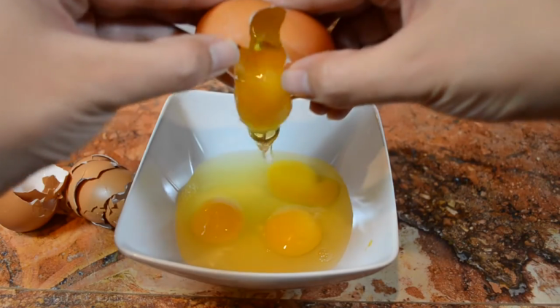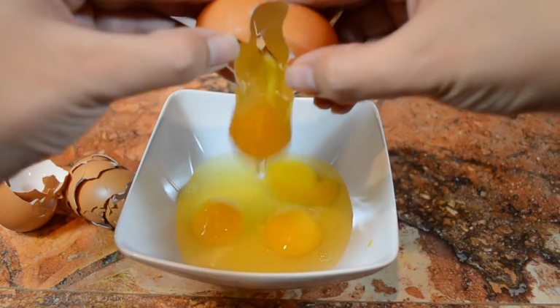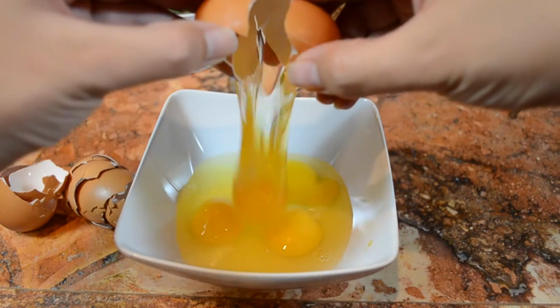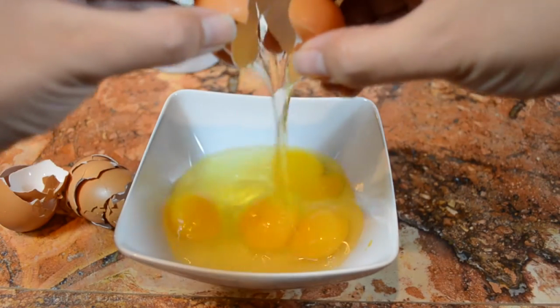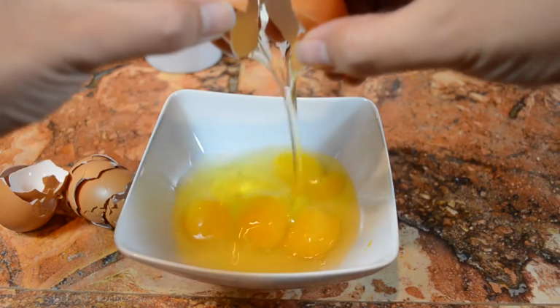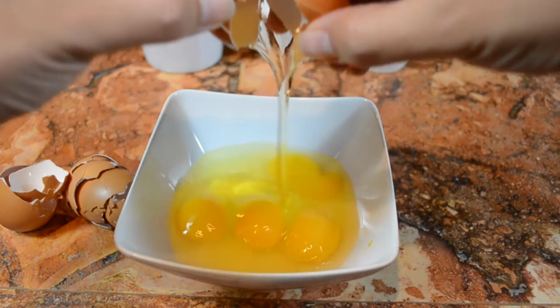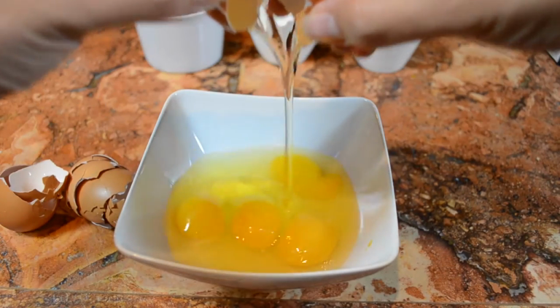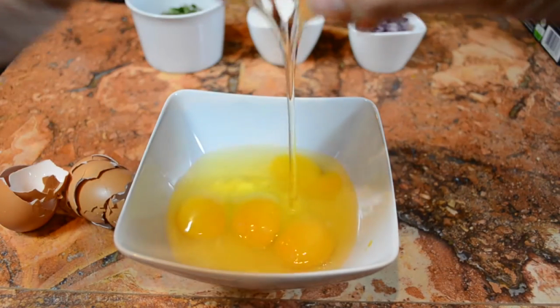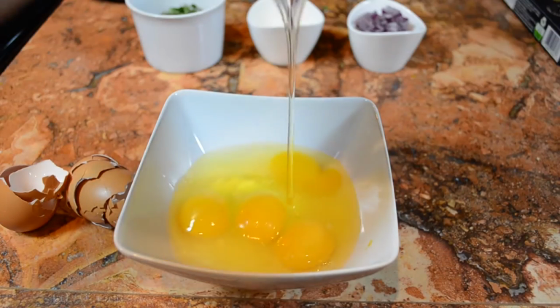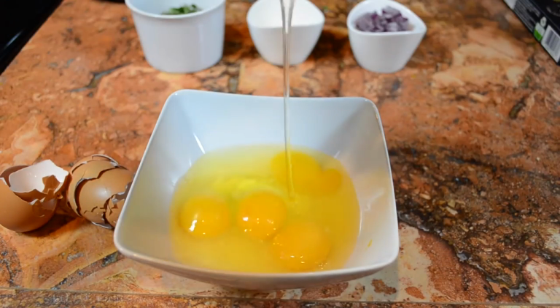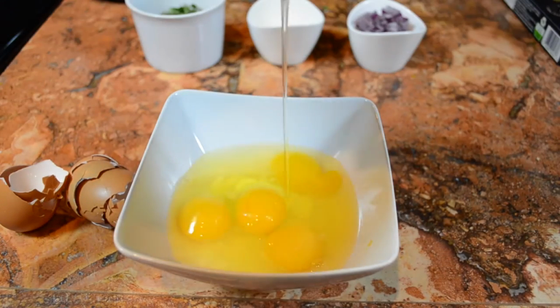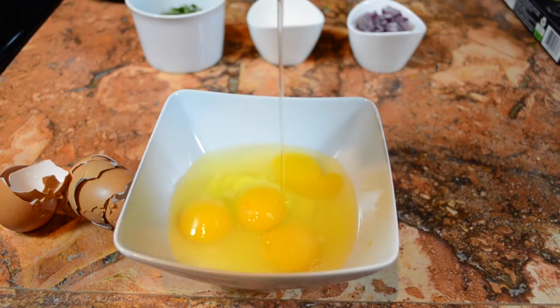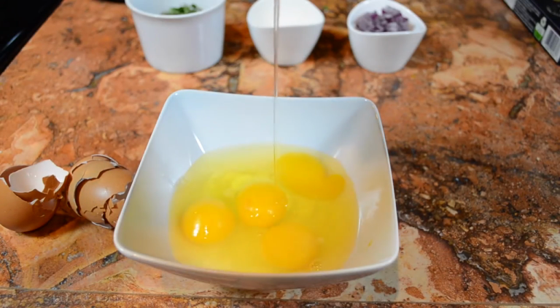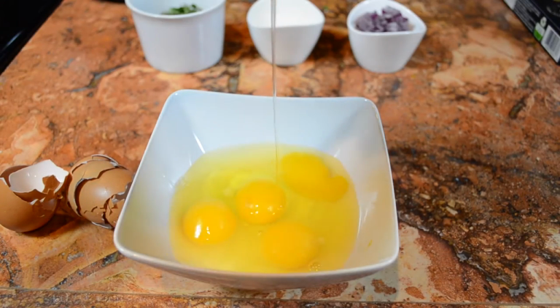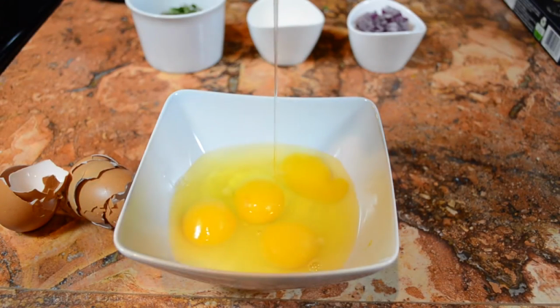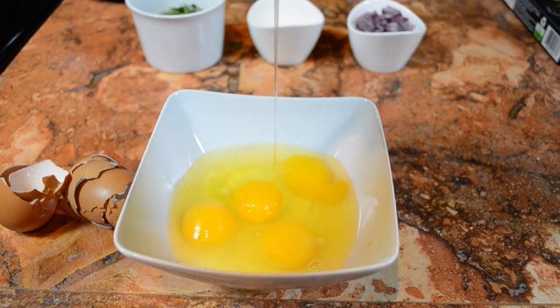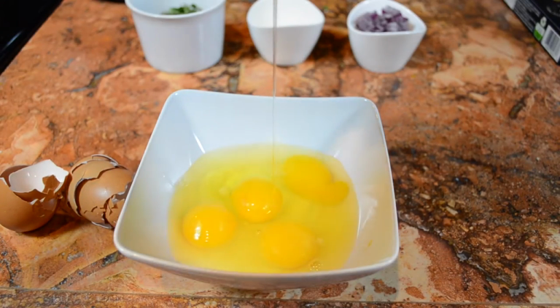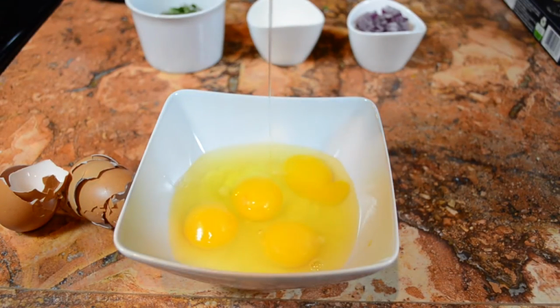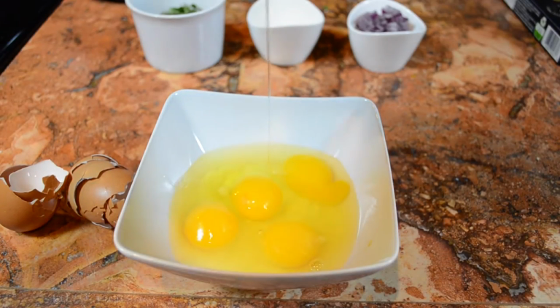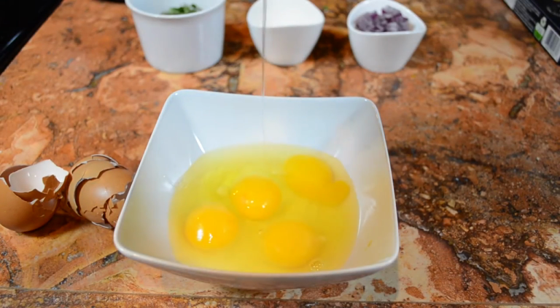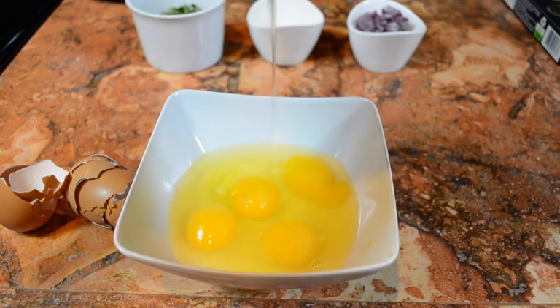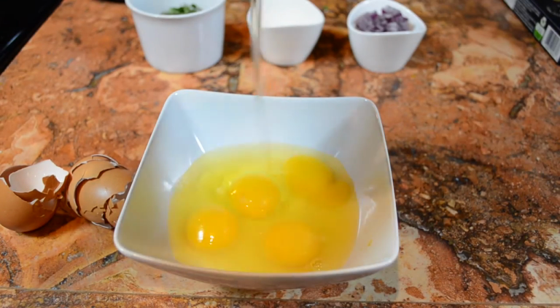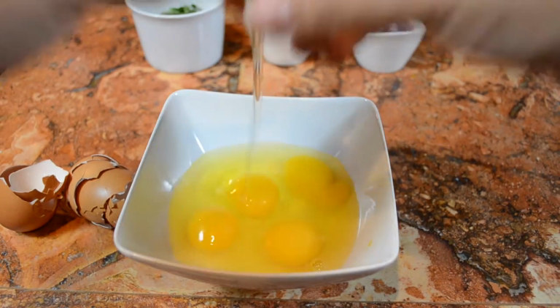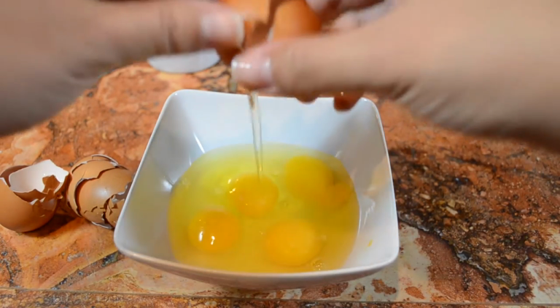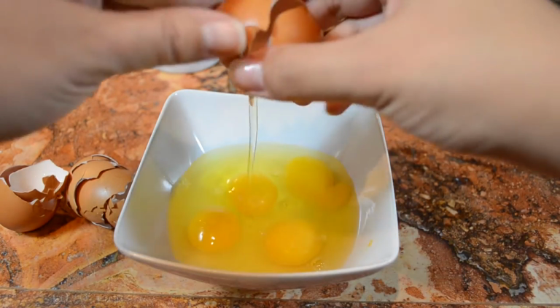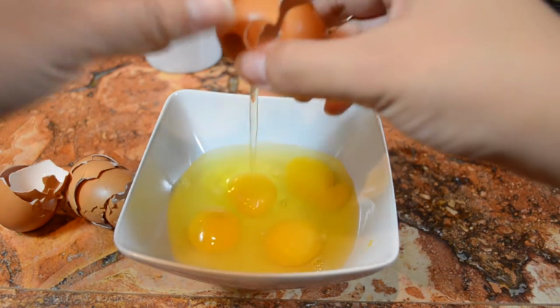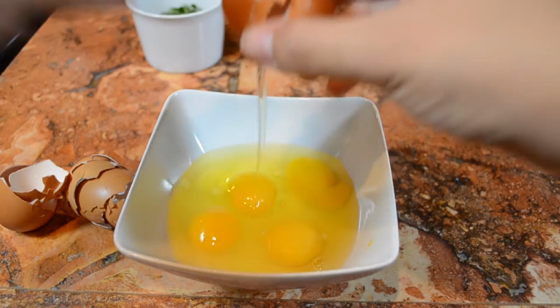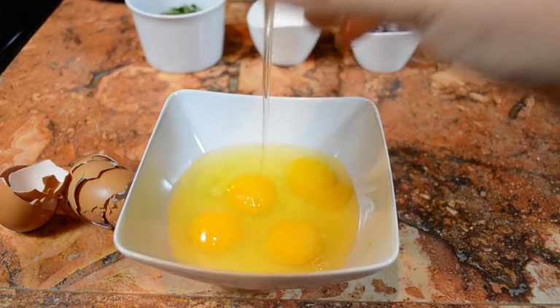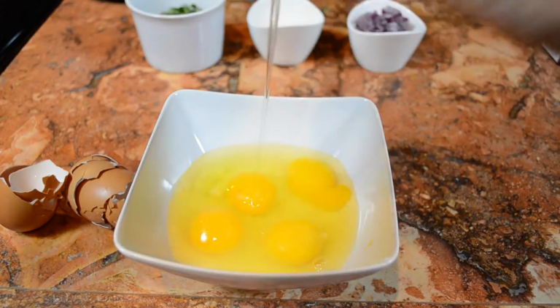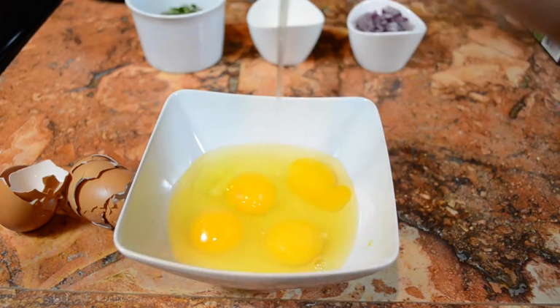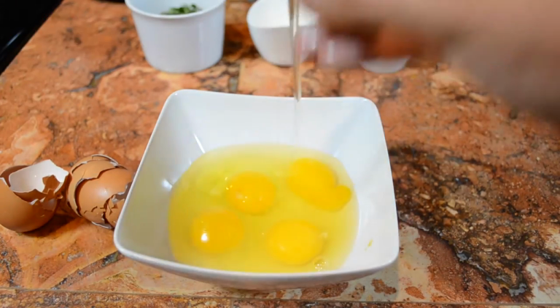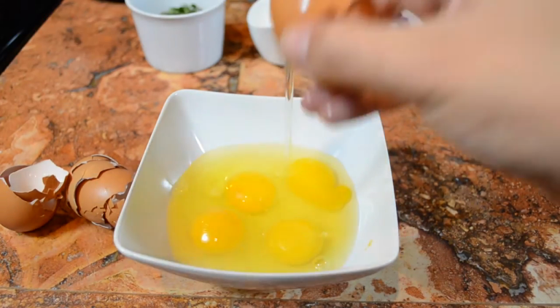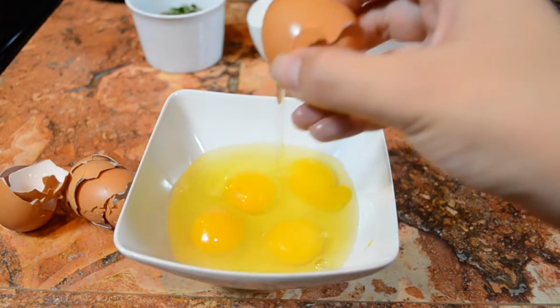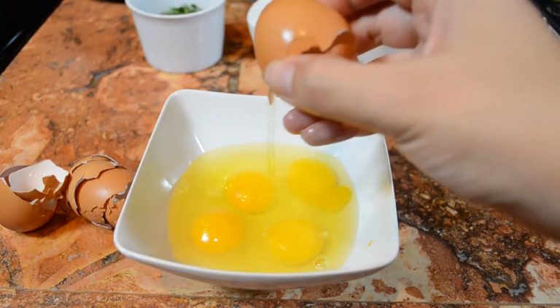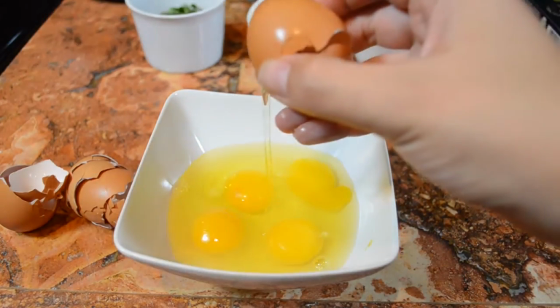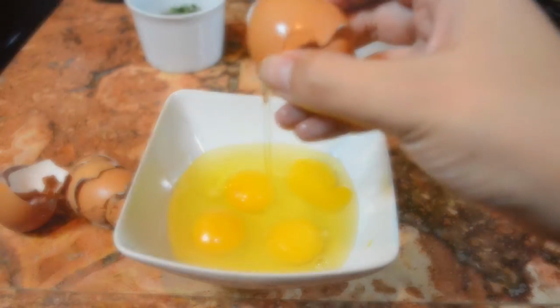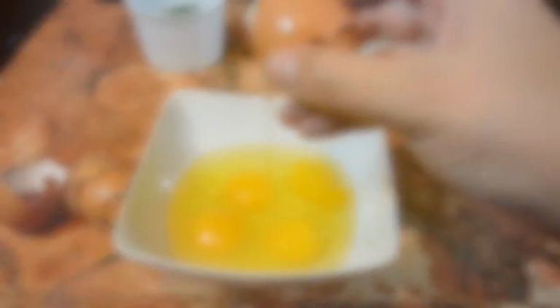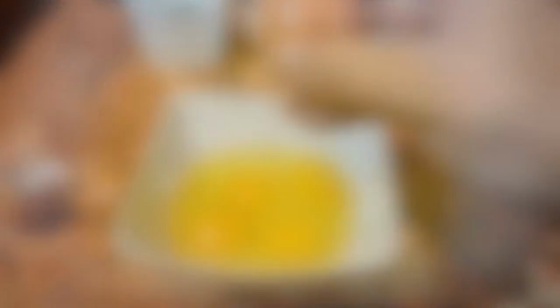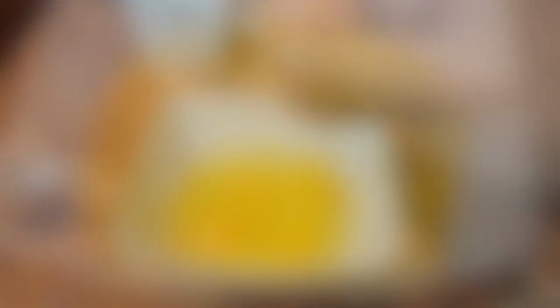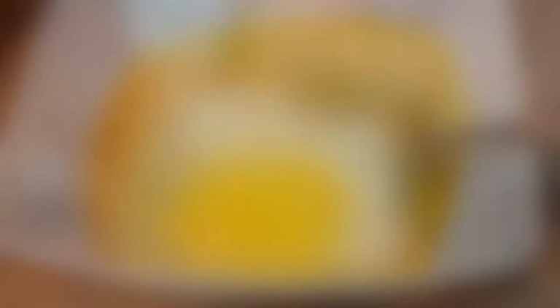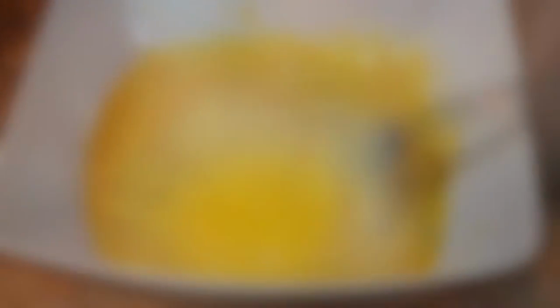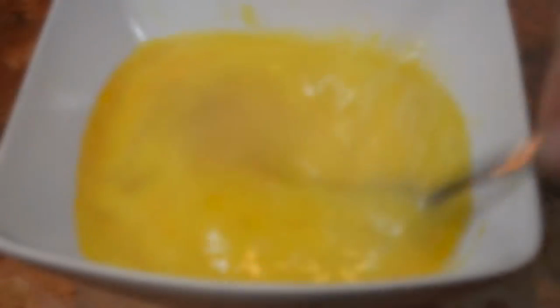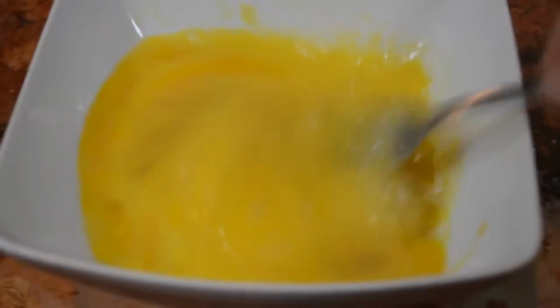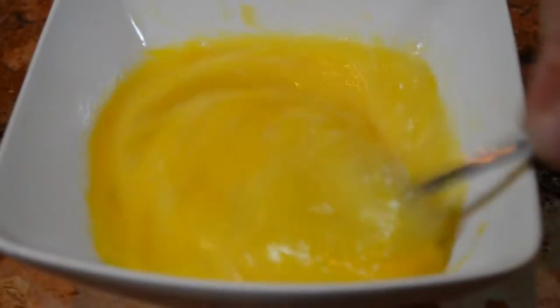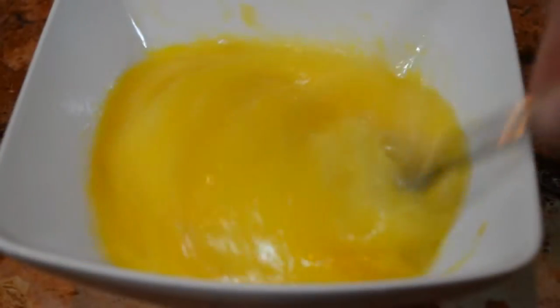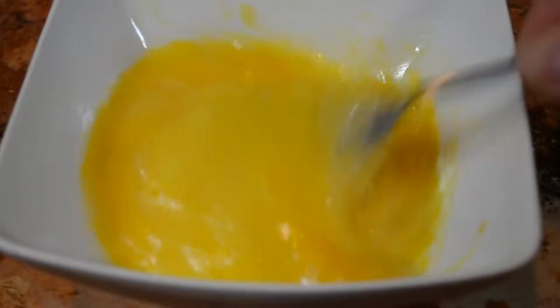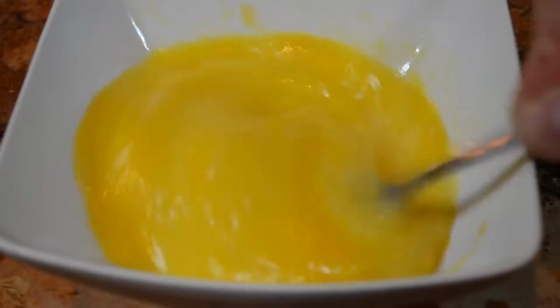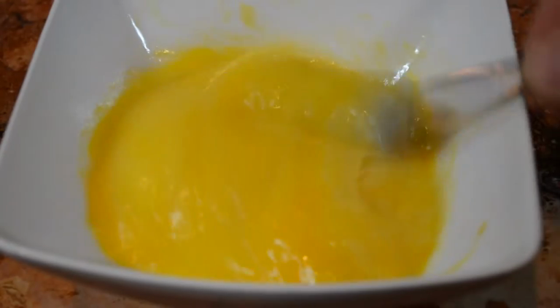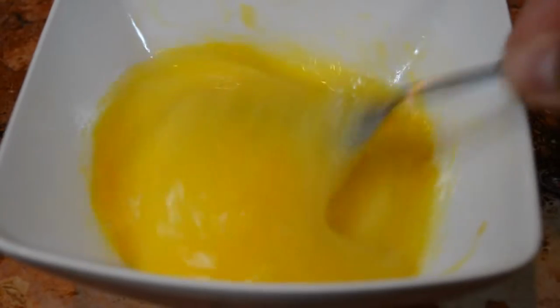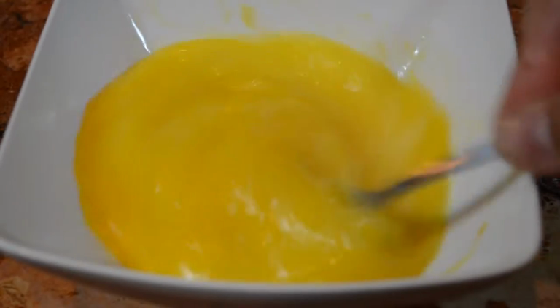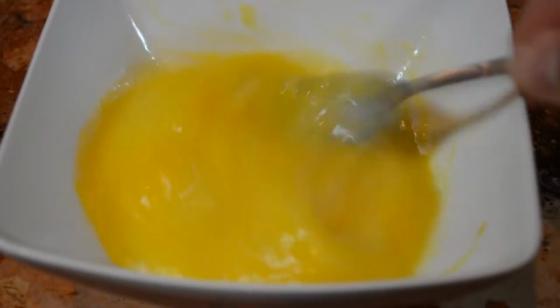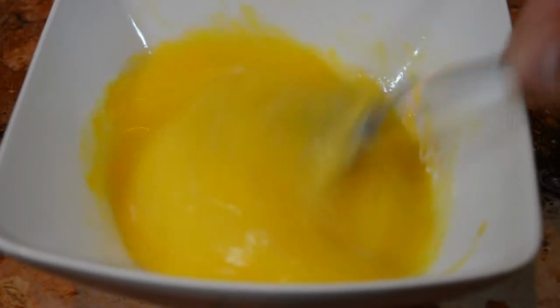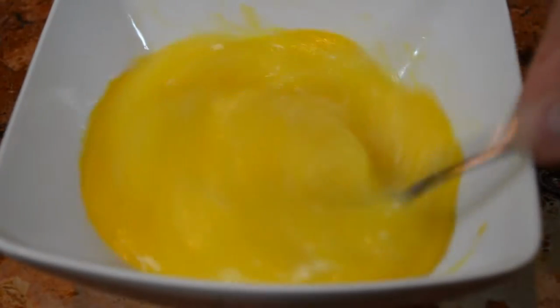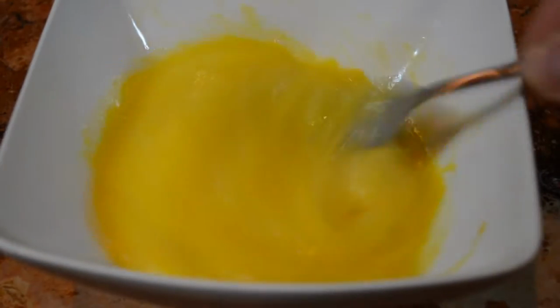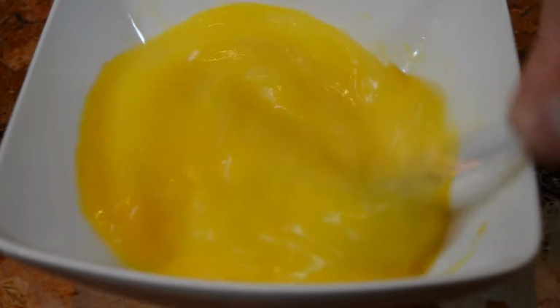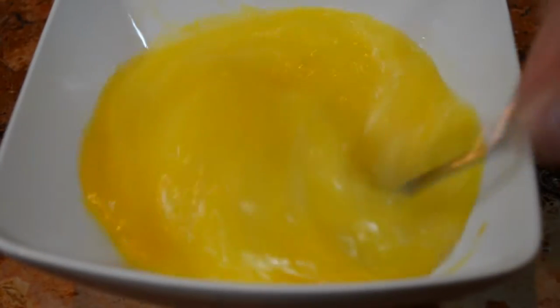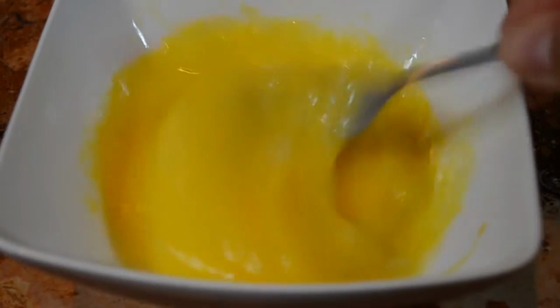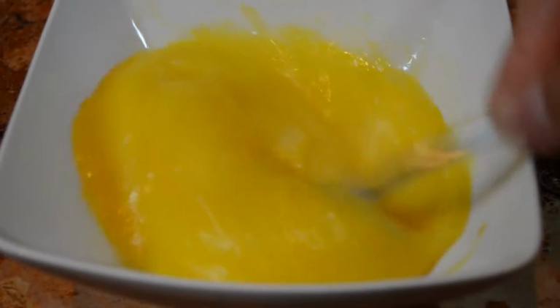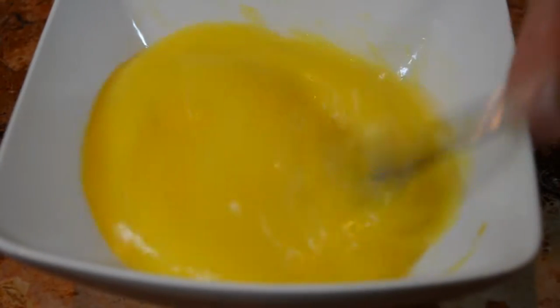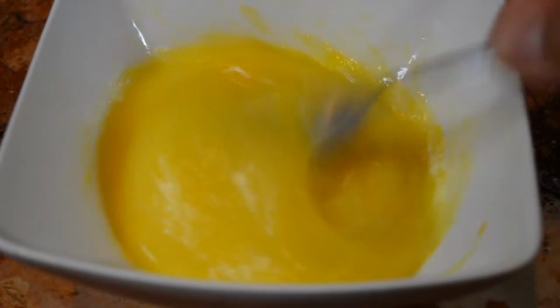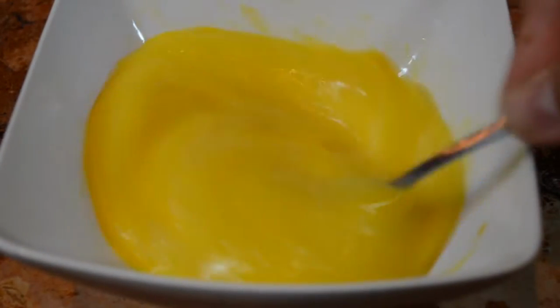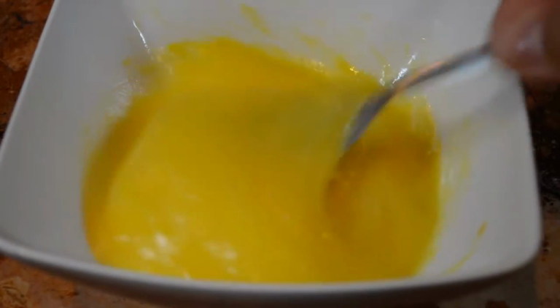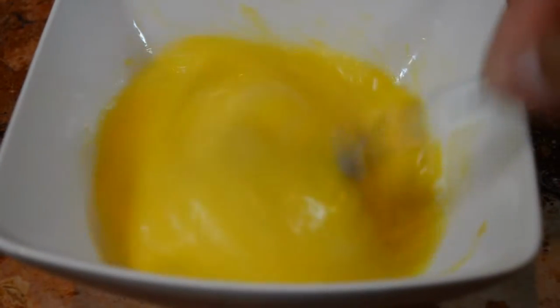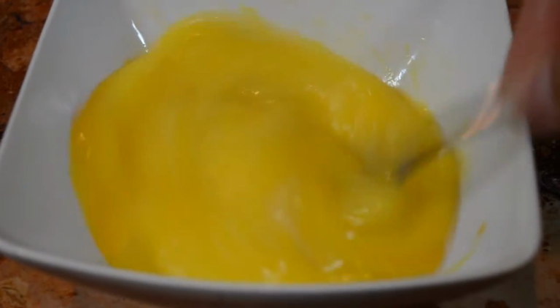Now you are going to crack four medium eggs and you're going to scramble them.